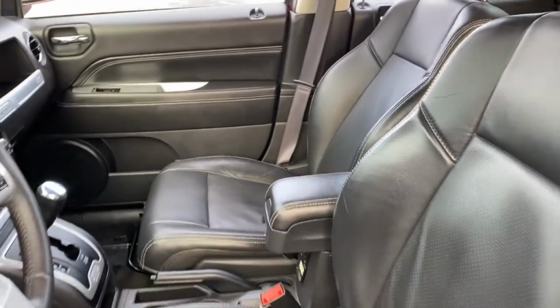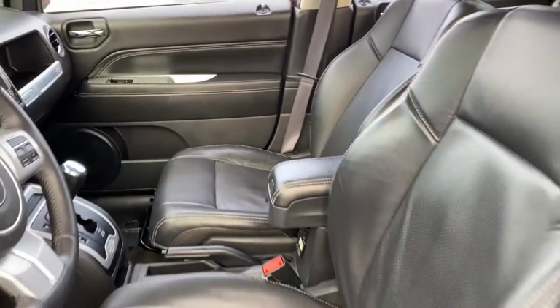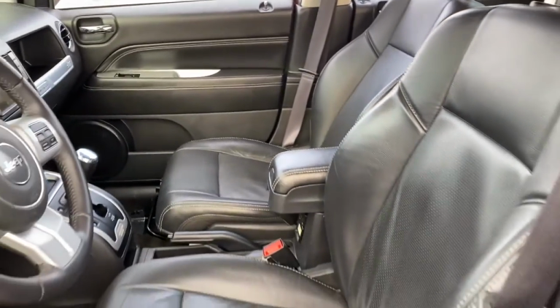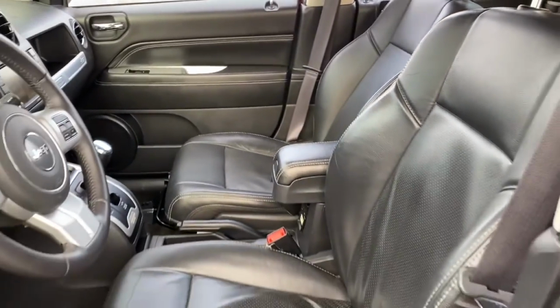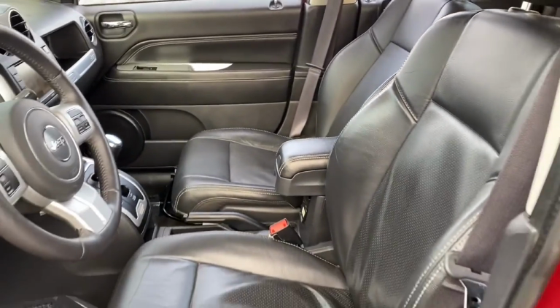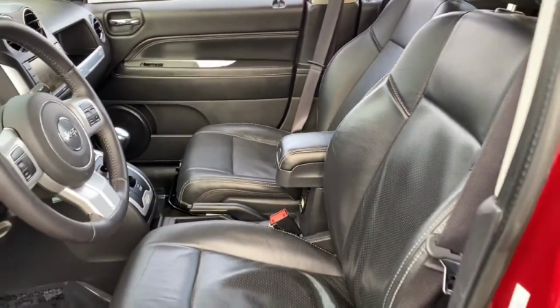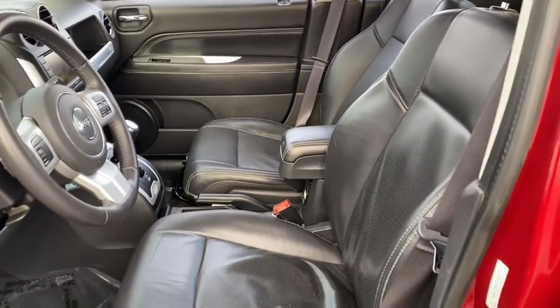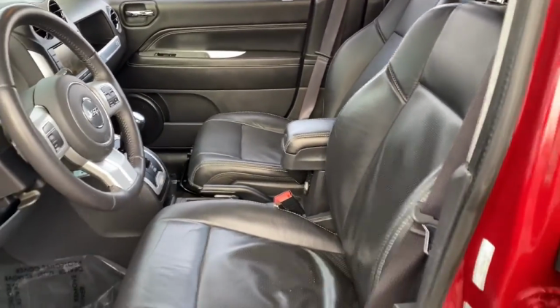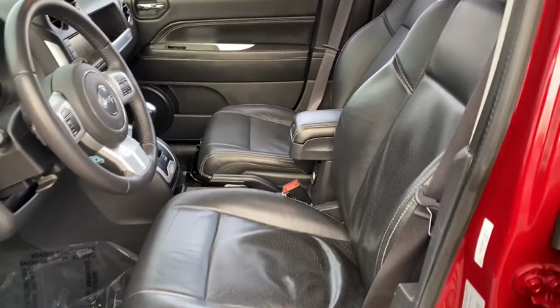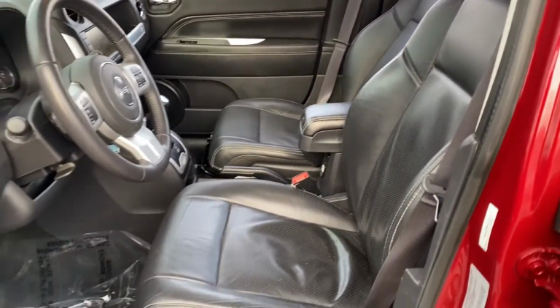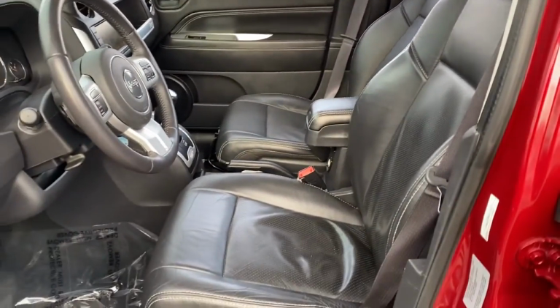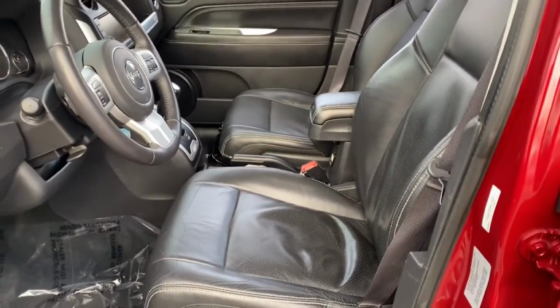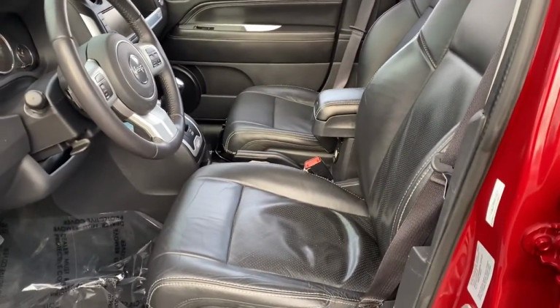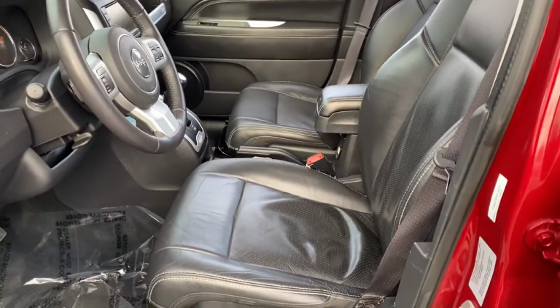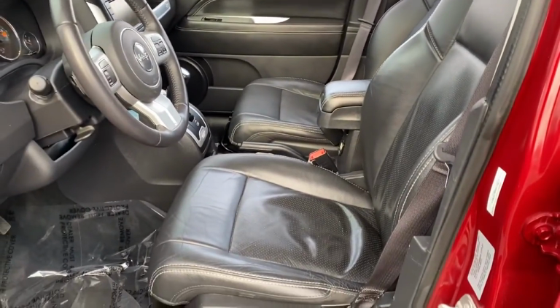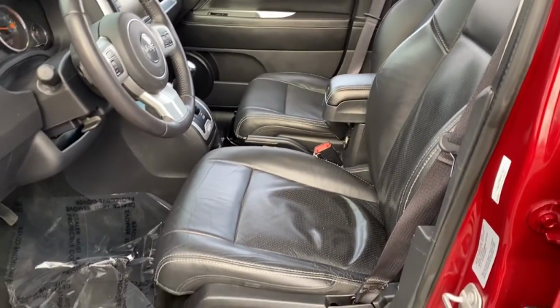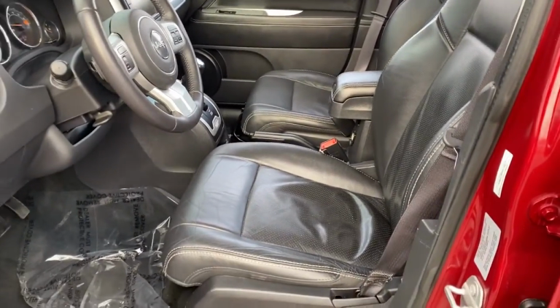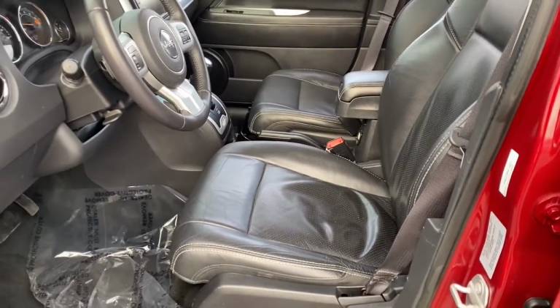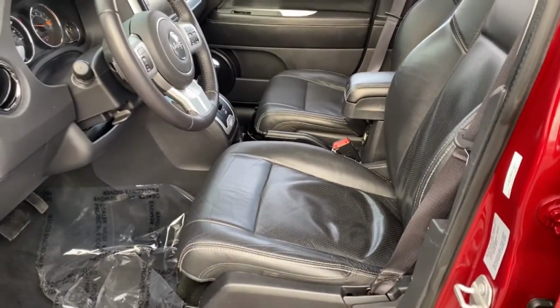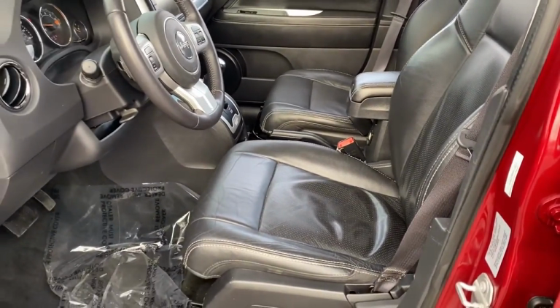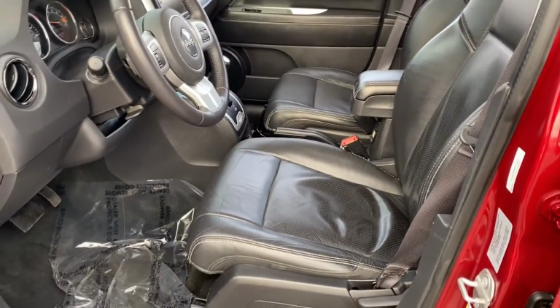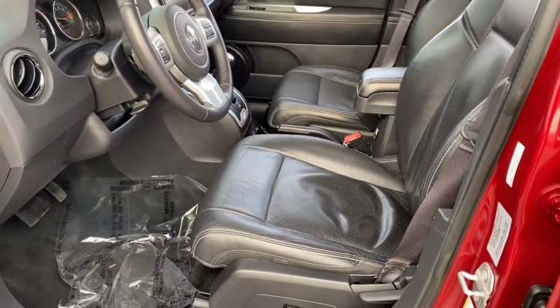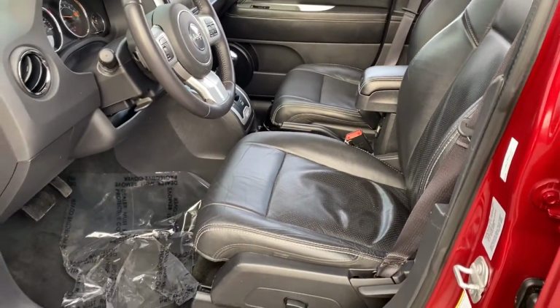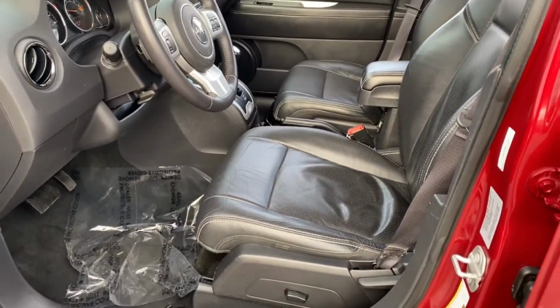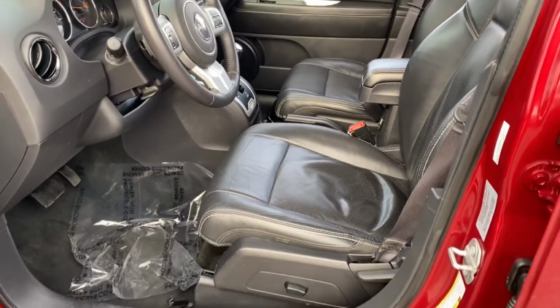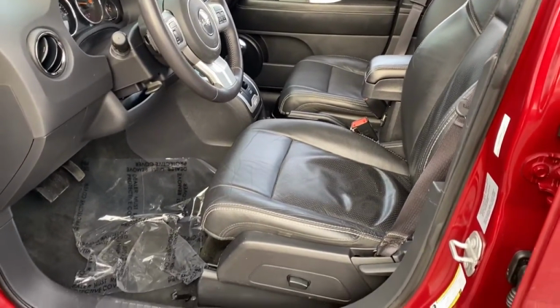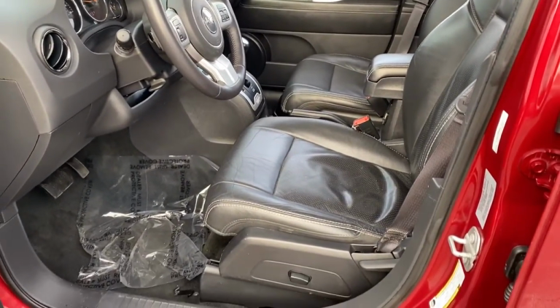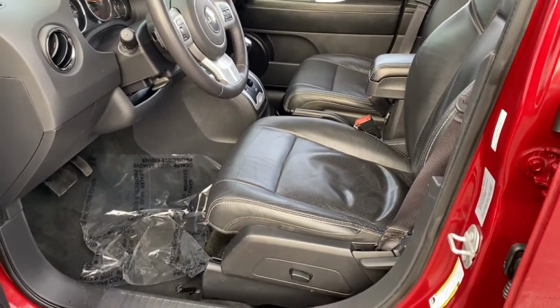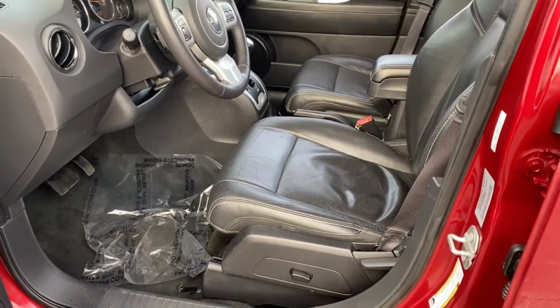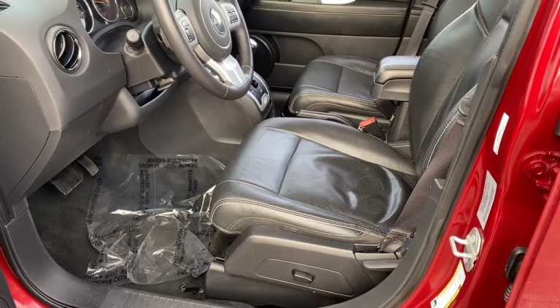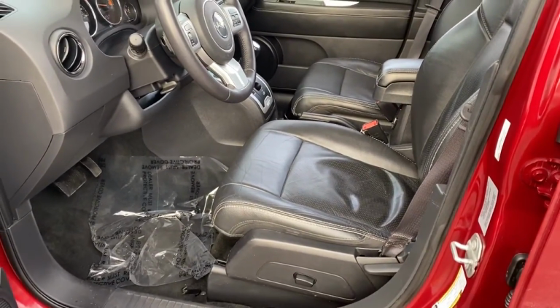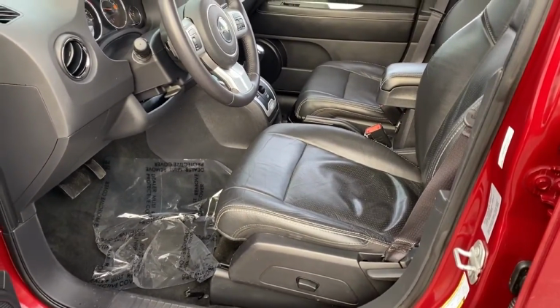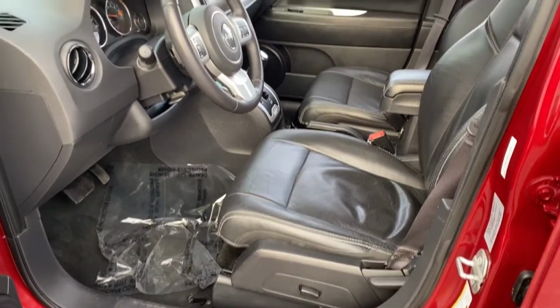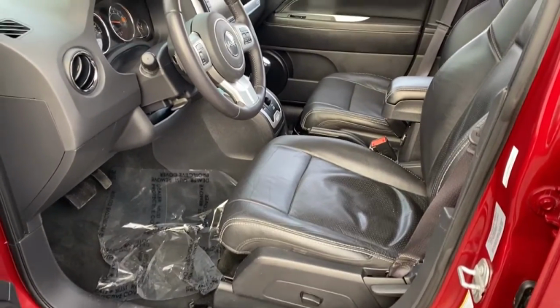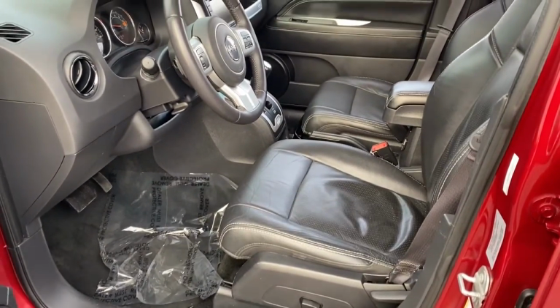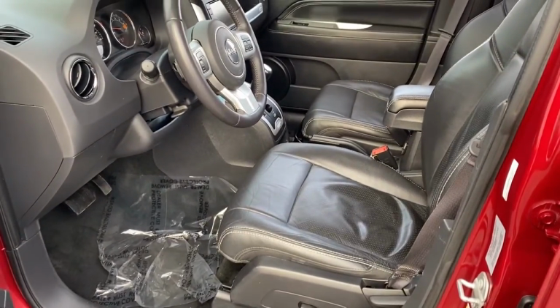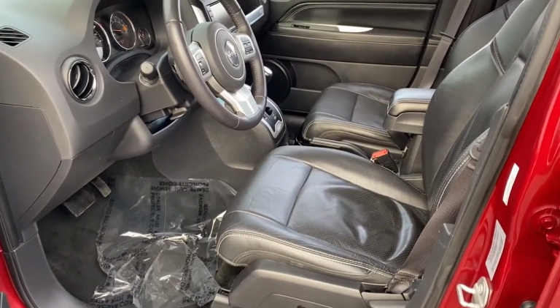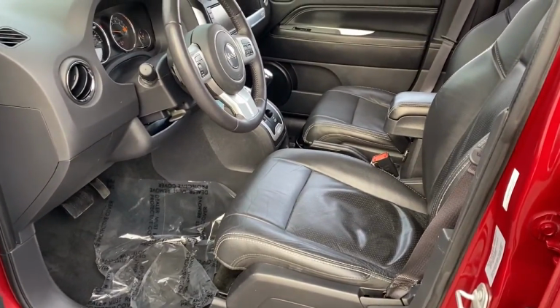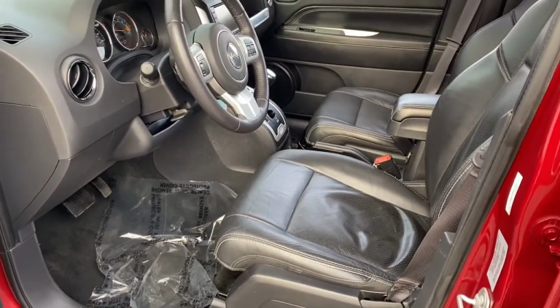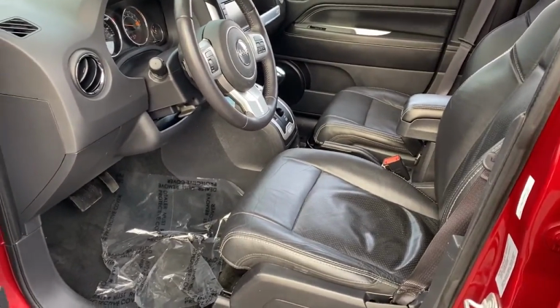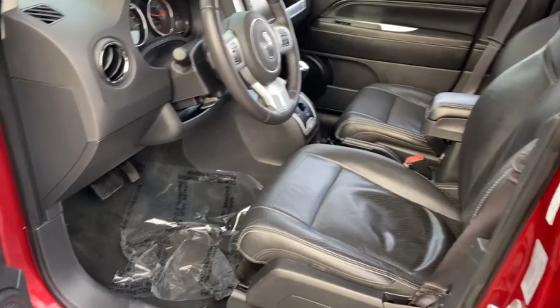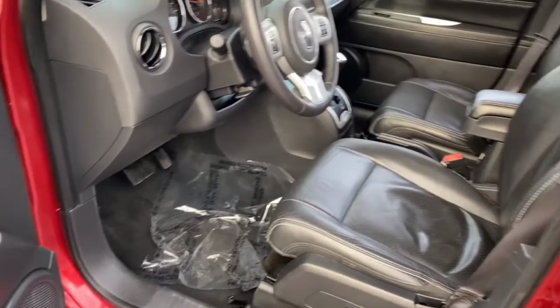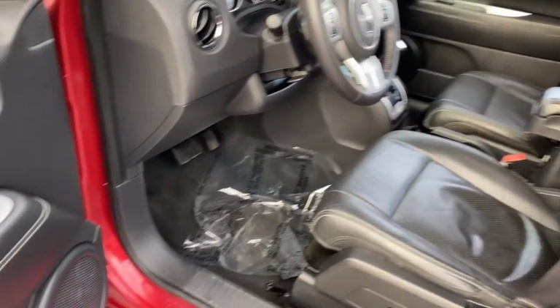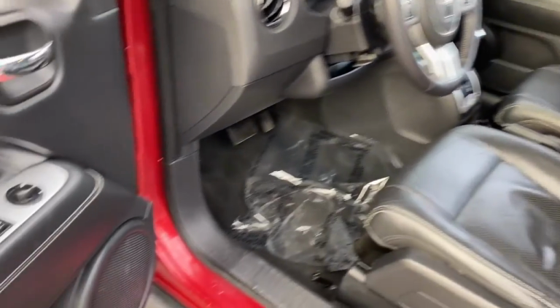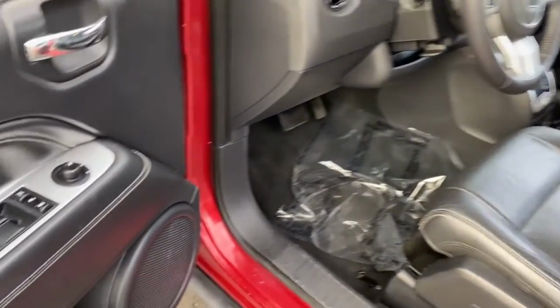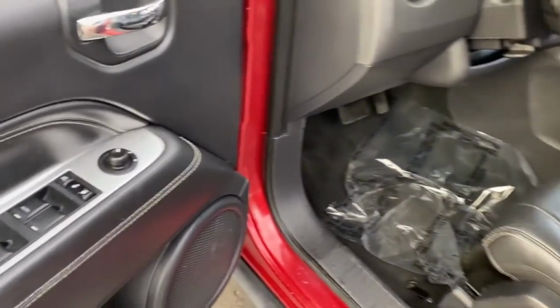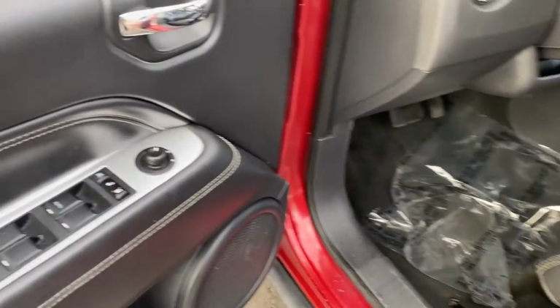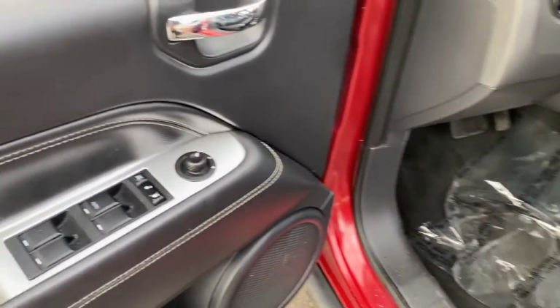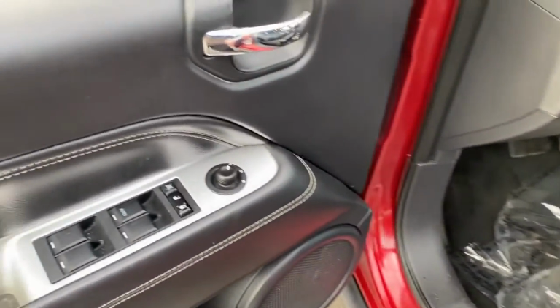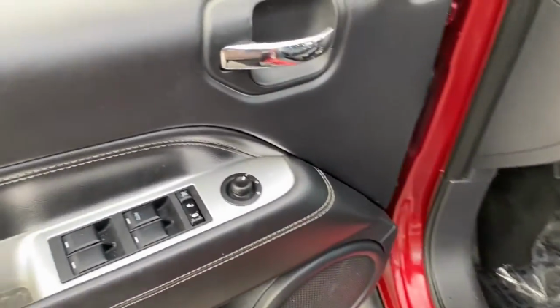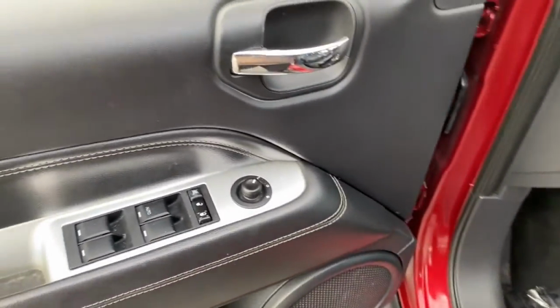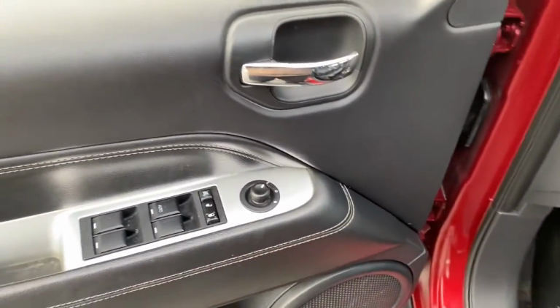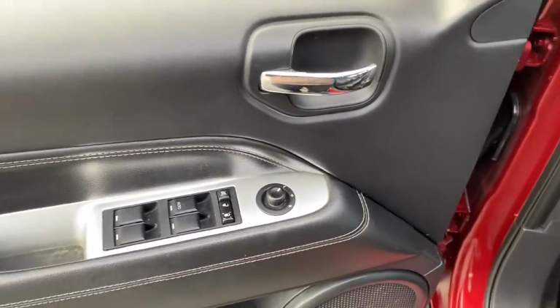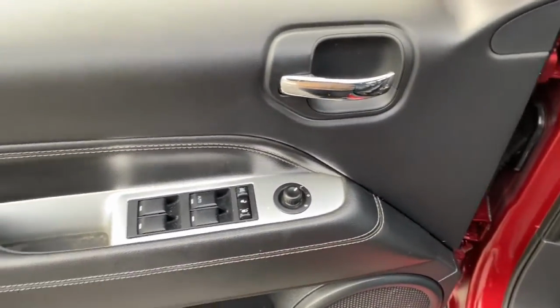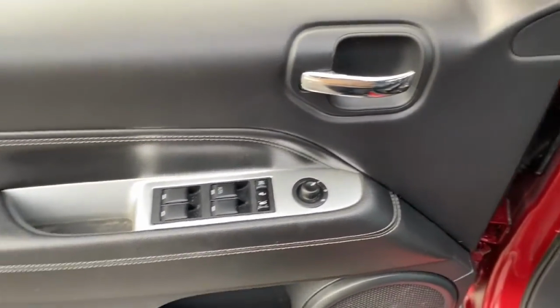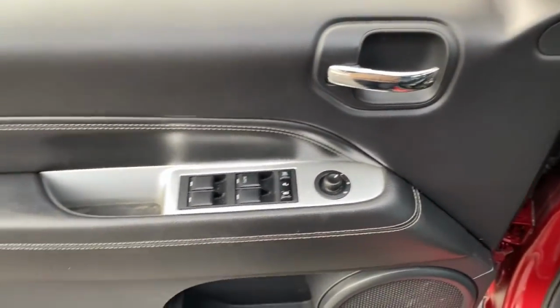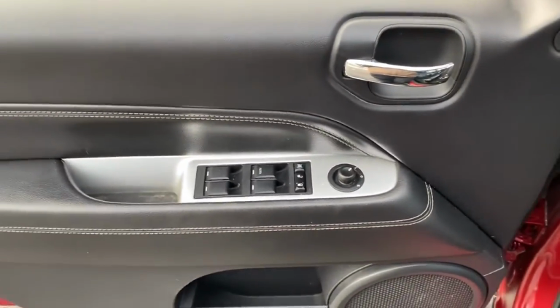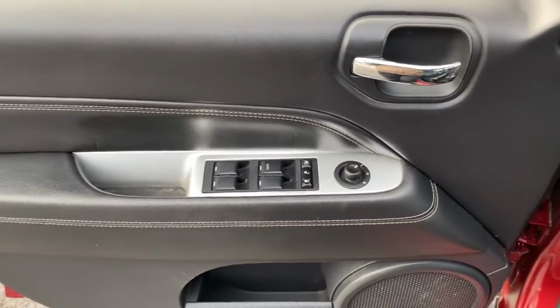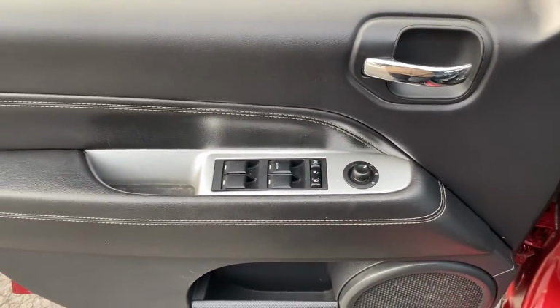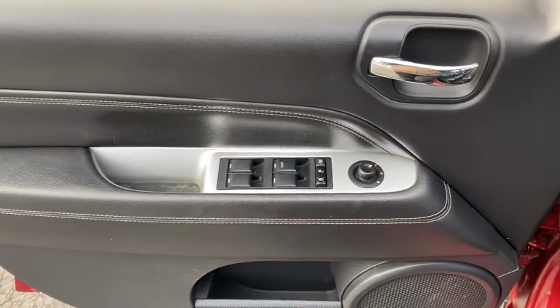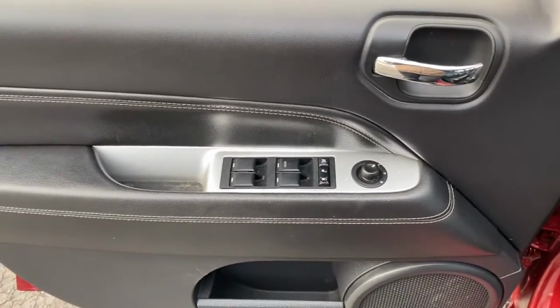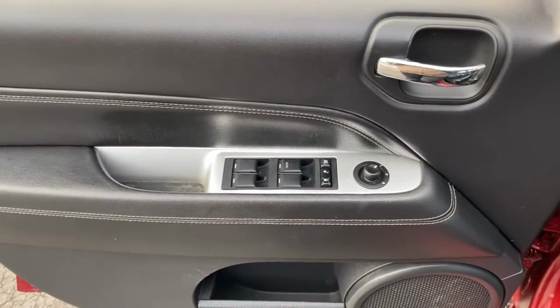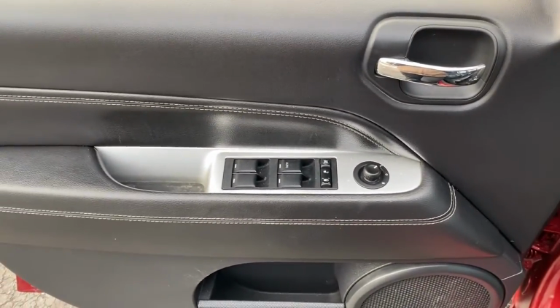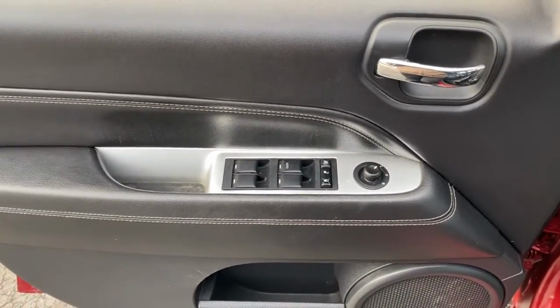Keyless entry, sunroof, moonroof, keyless start, heated mirrors, fog lamps, backup camera.